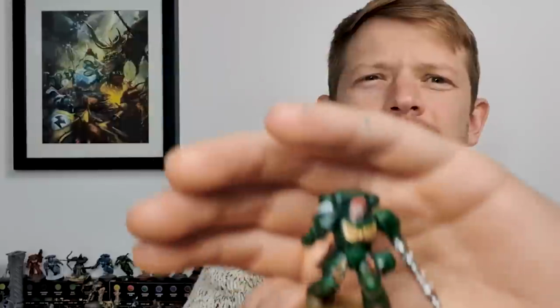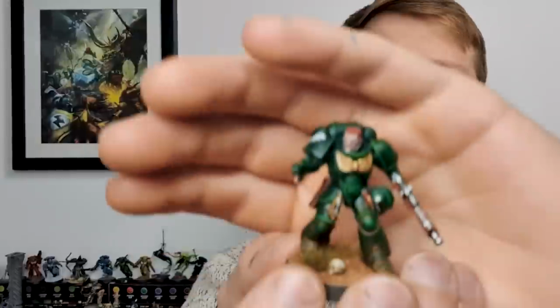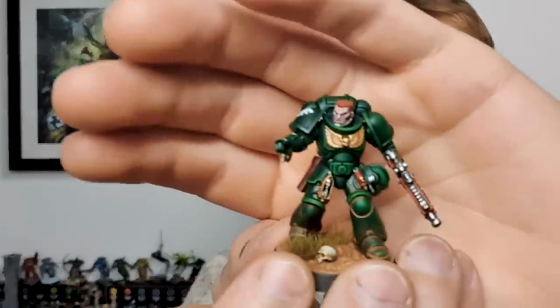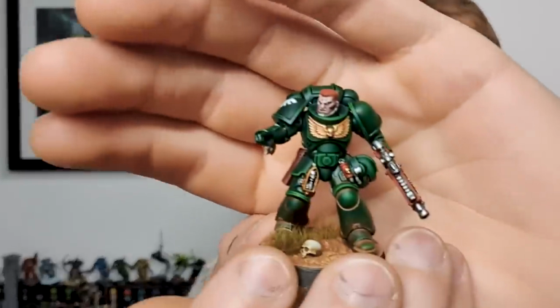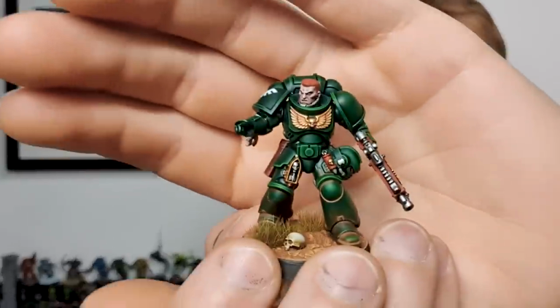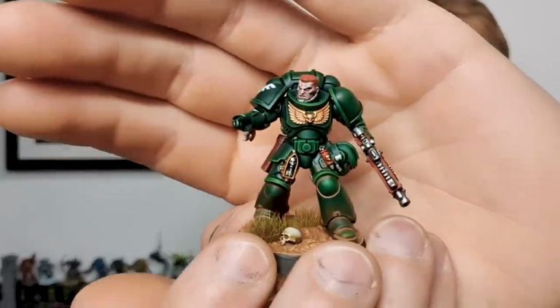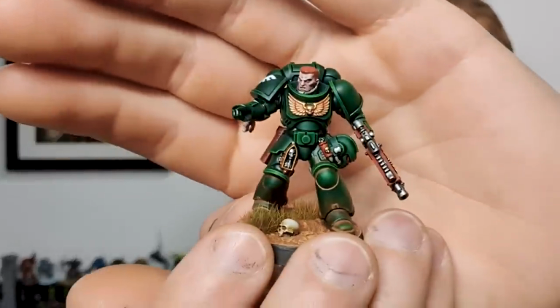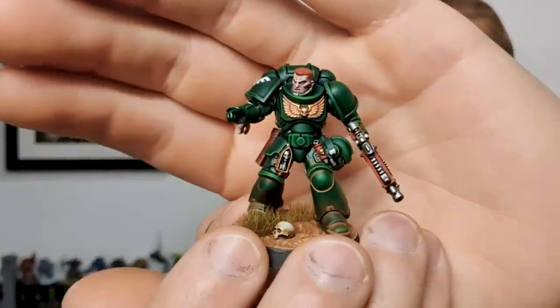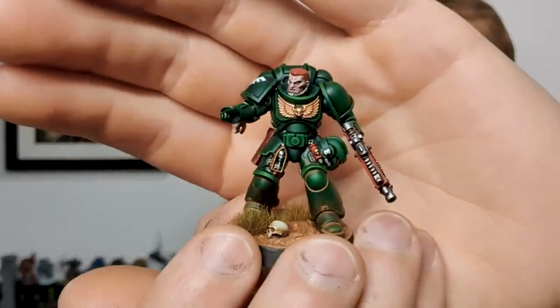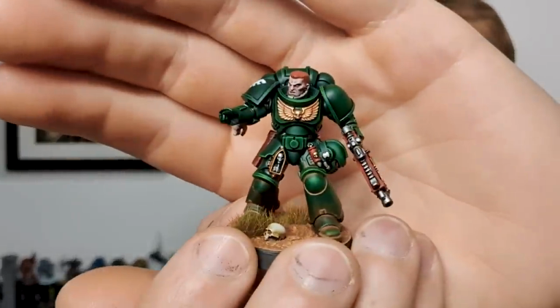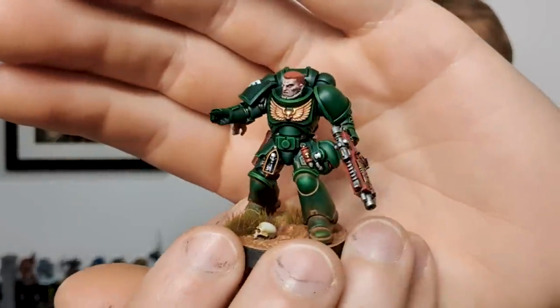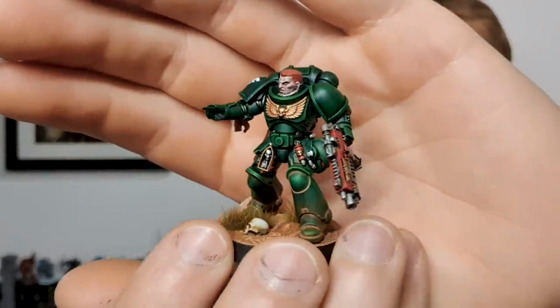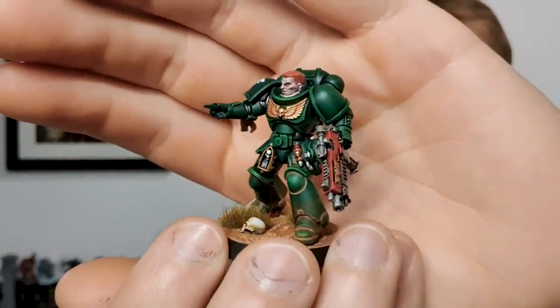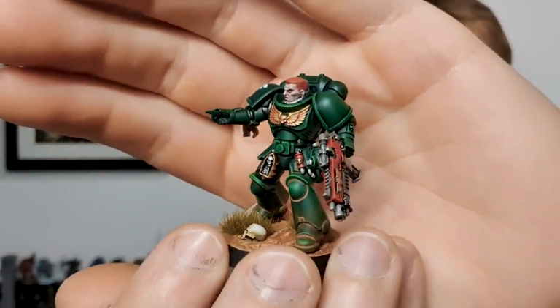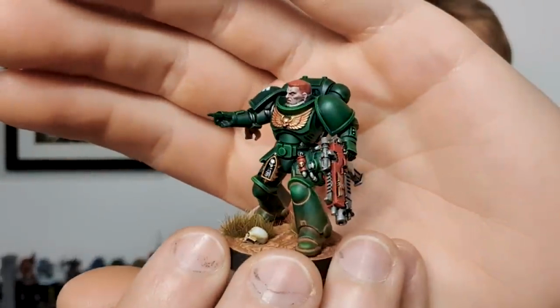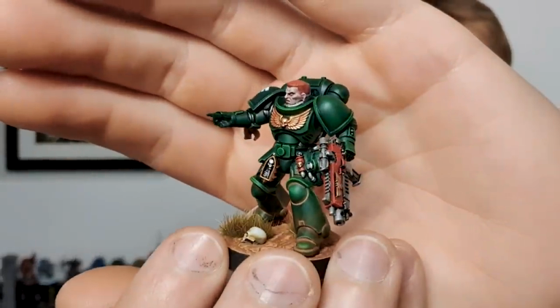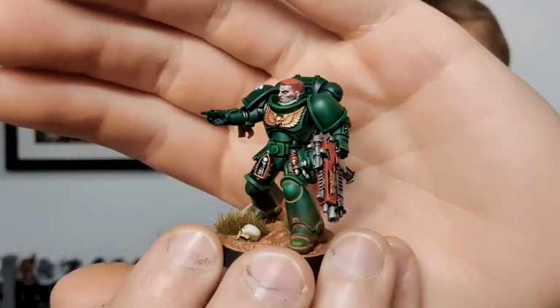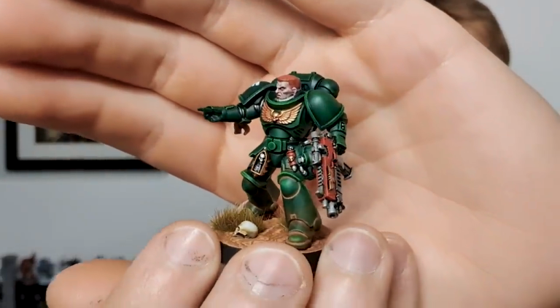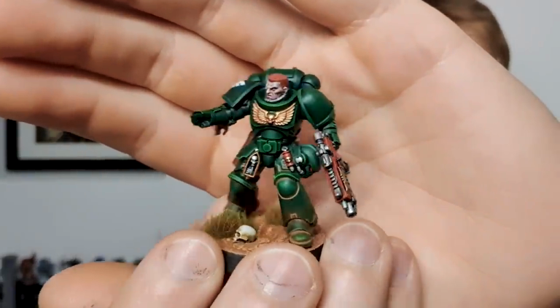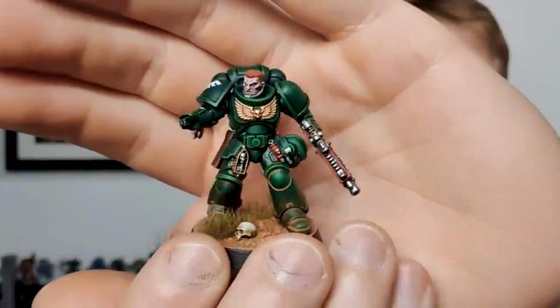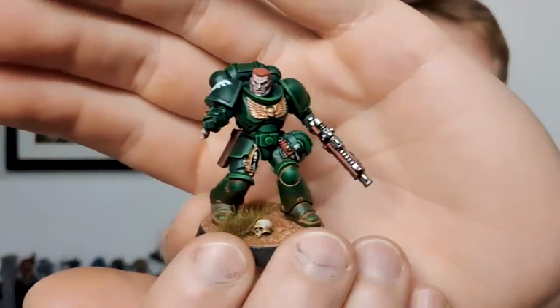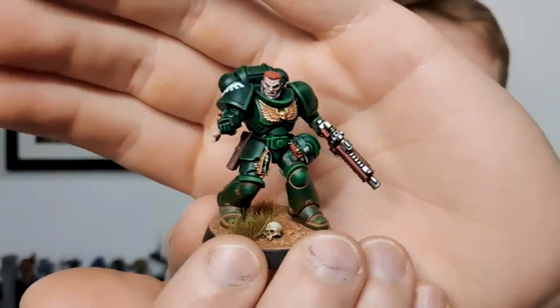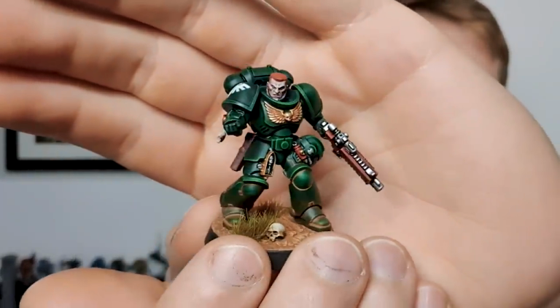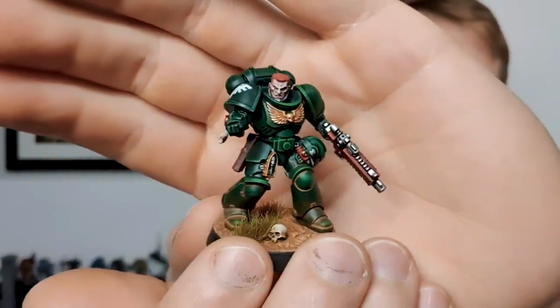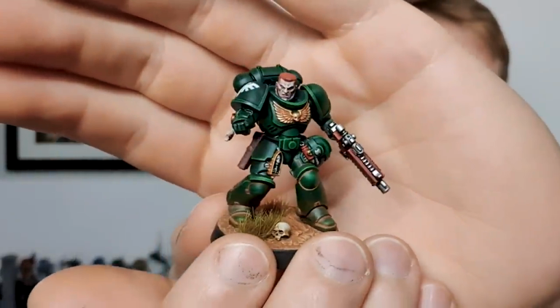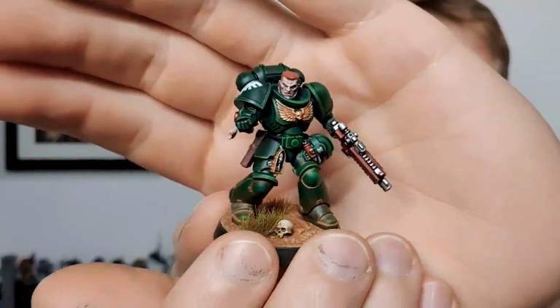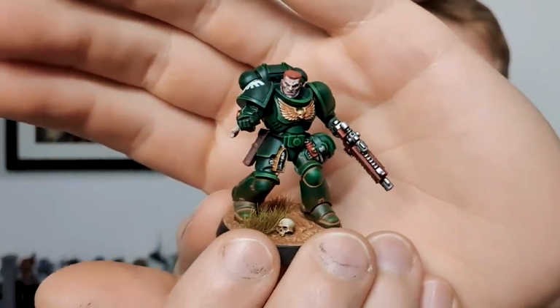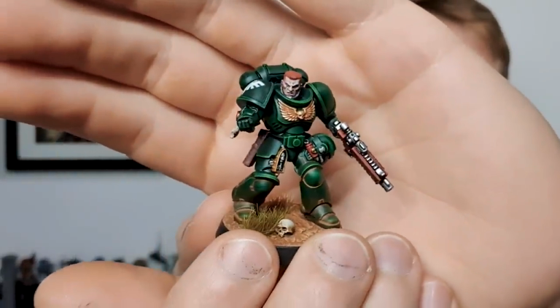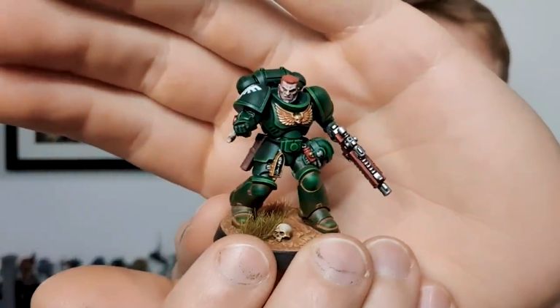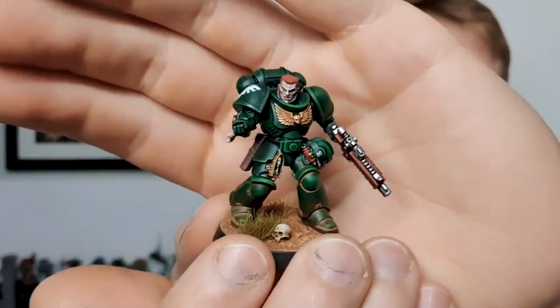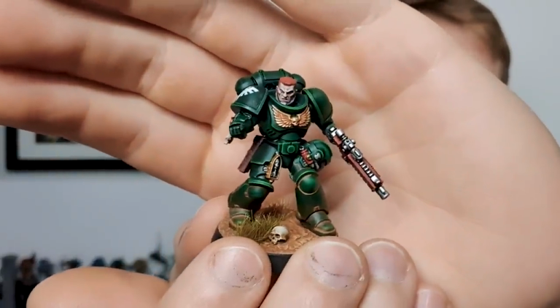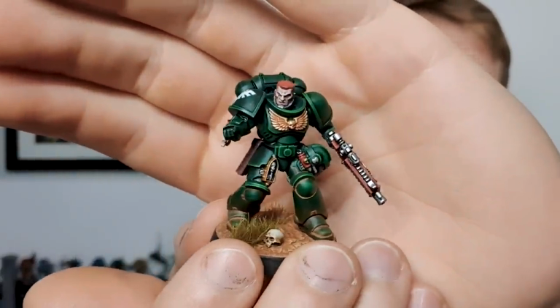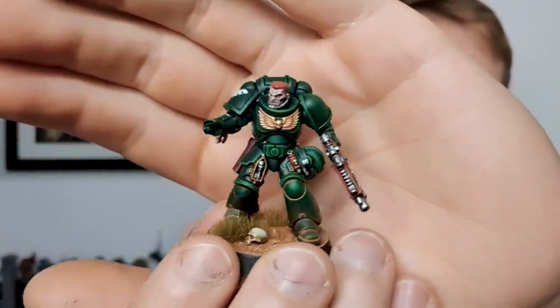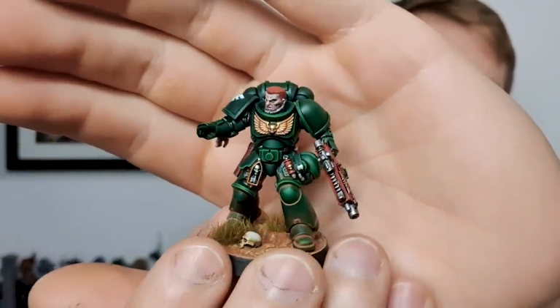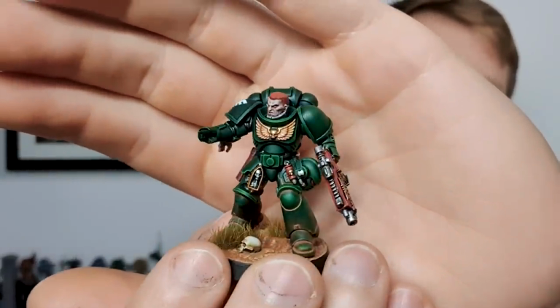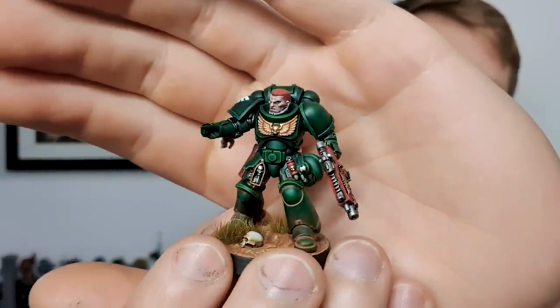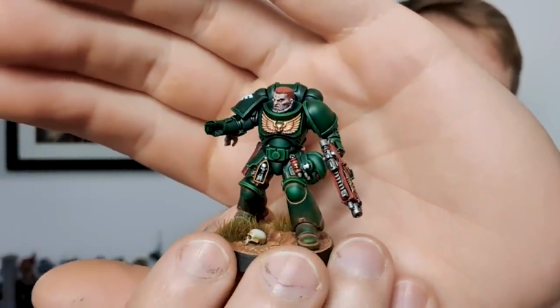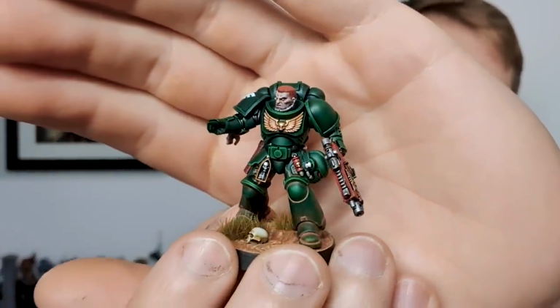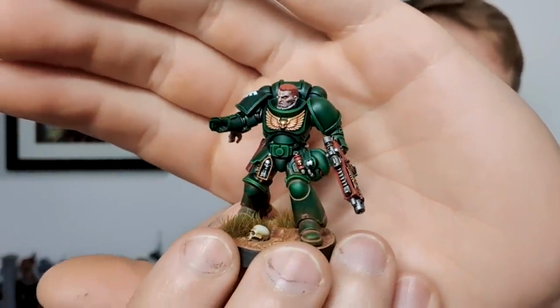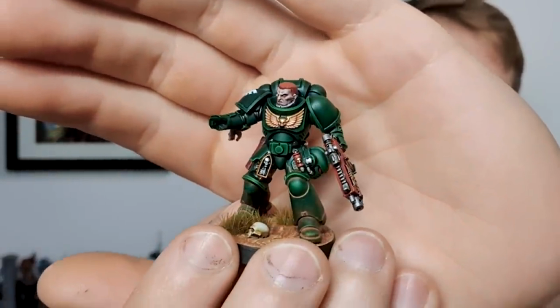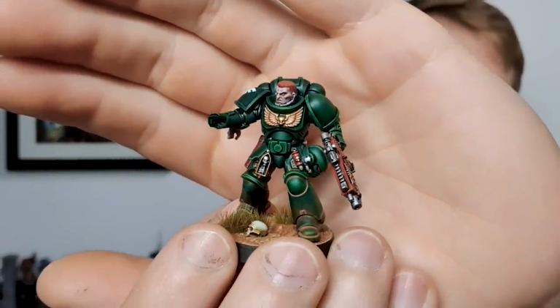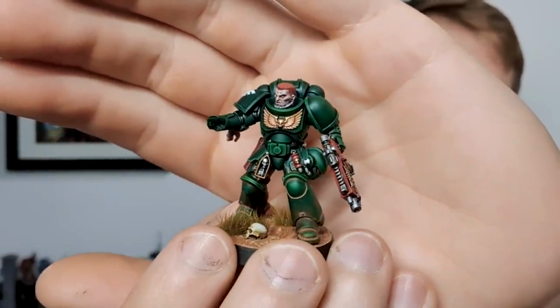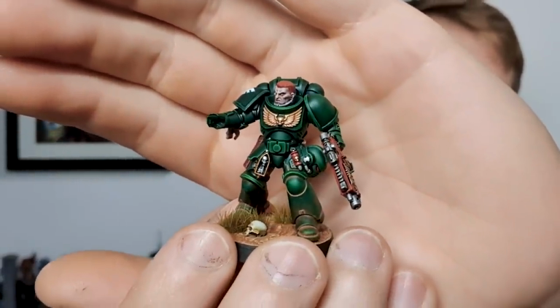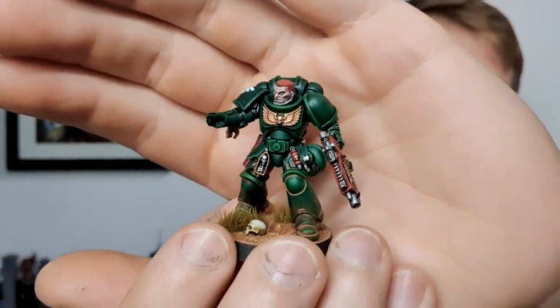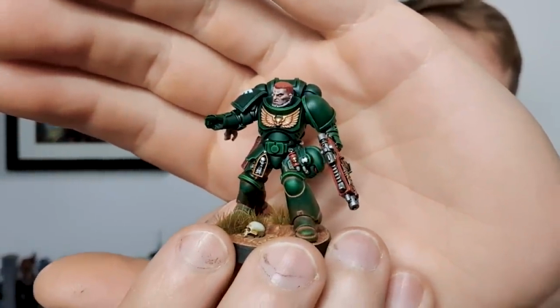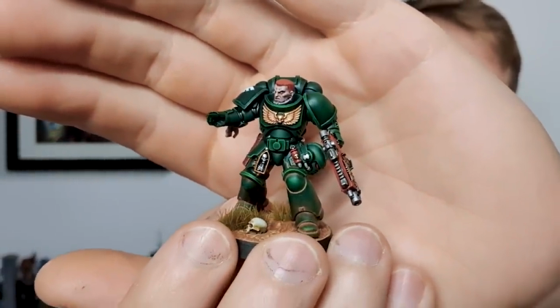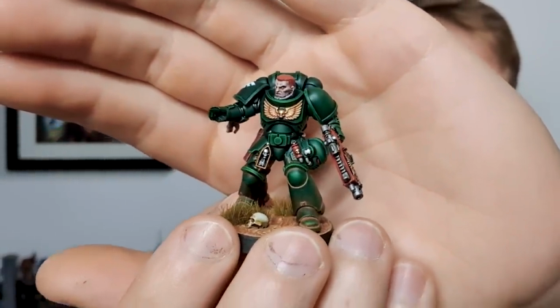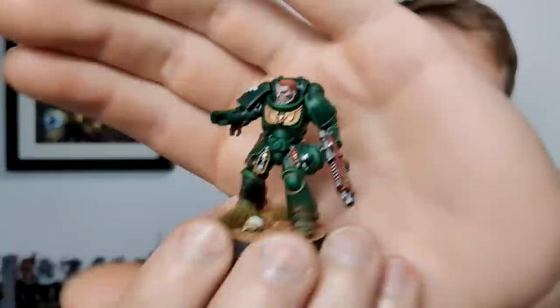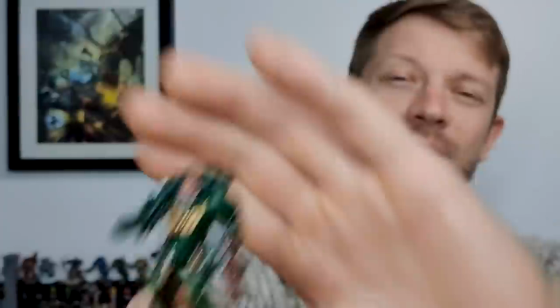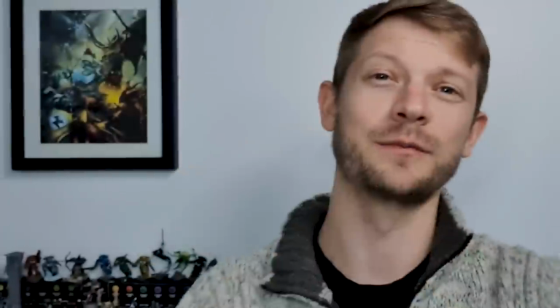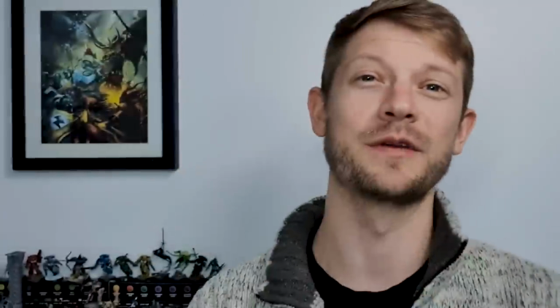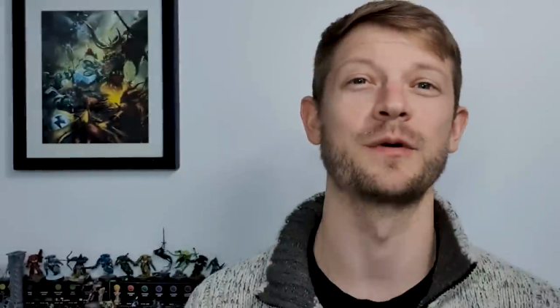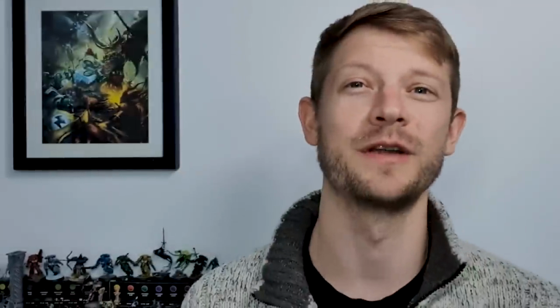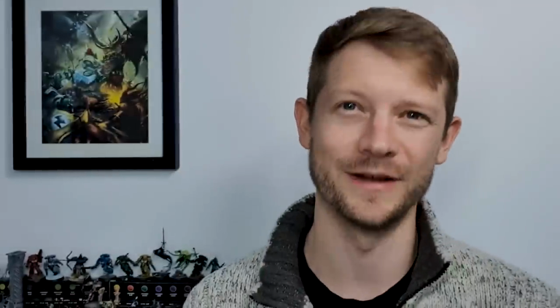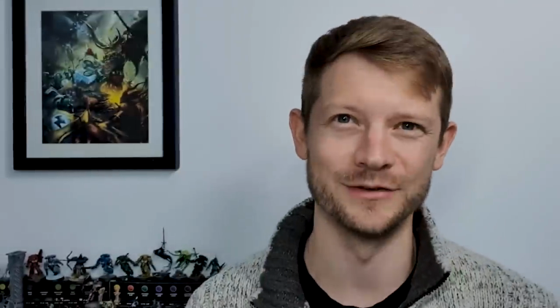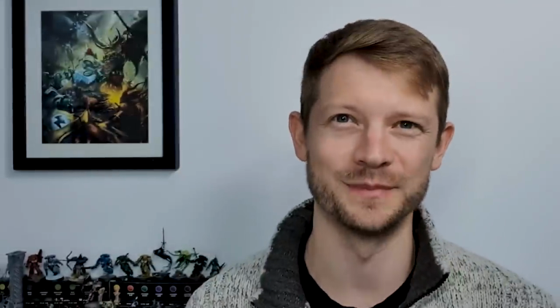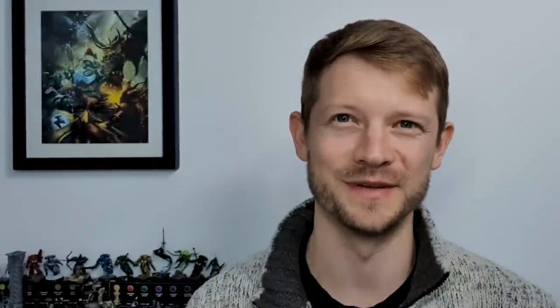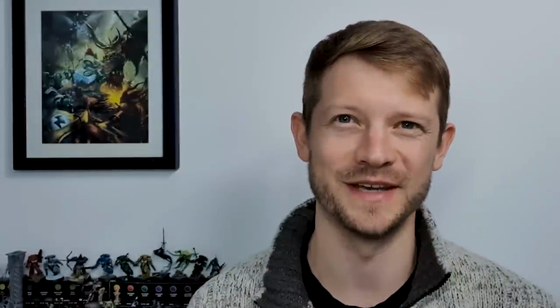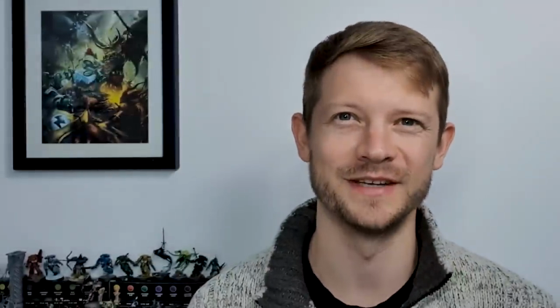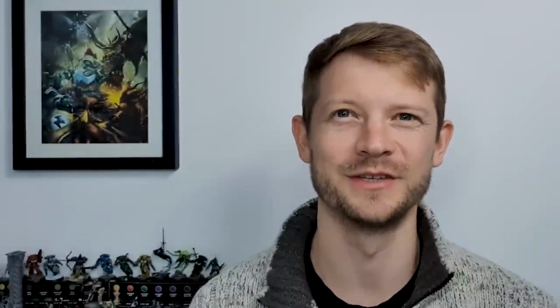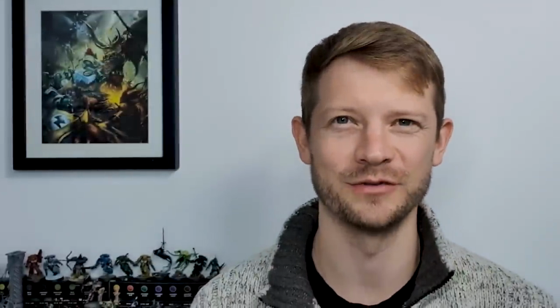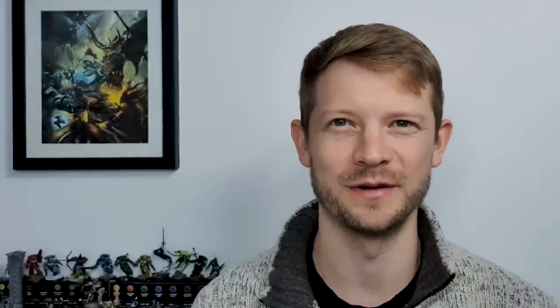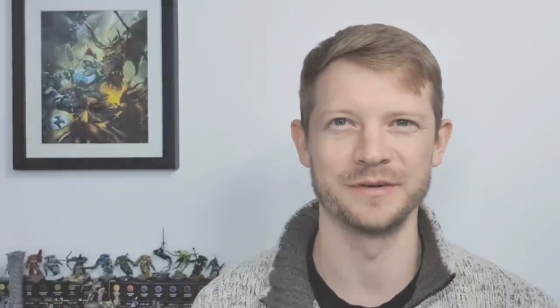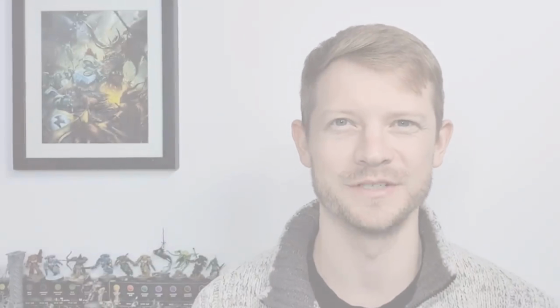Today I'm going to be teaching you how to paint the armor on this Dark Angel, and yes, those edge highlights are done with 100% dry brushing.